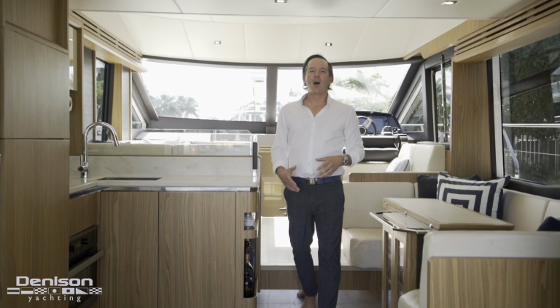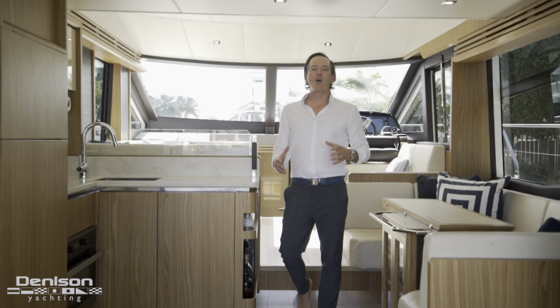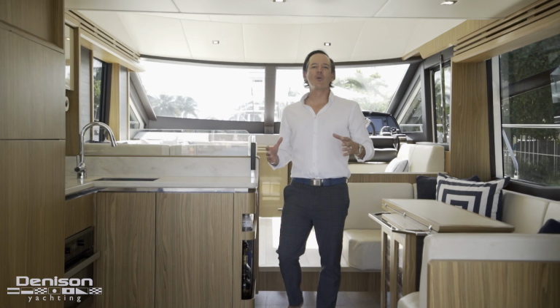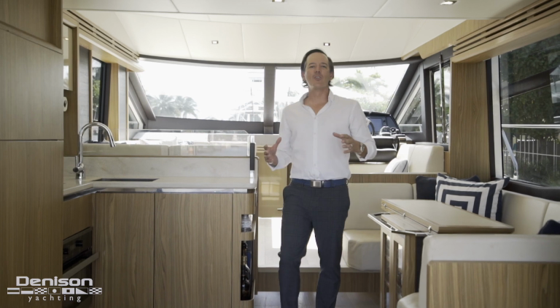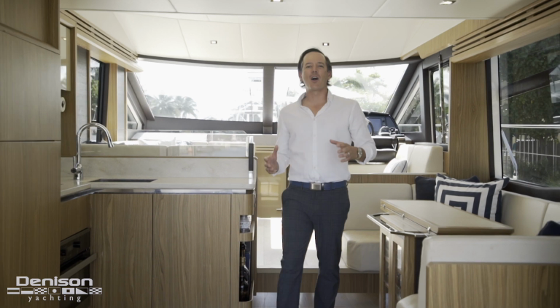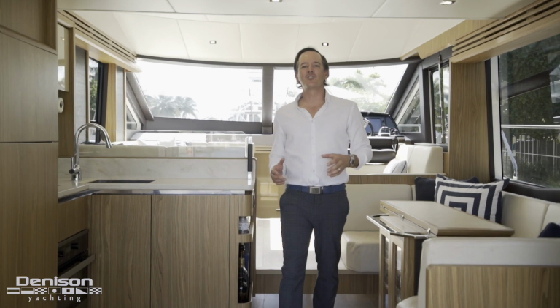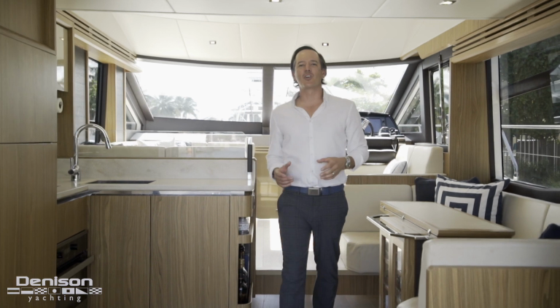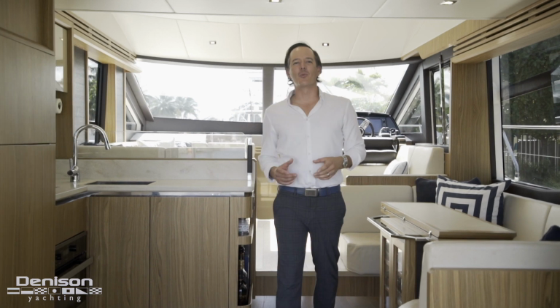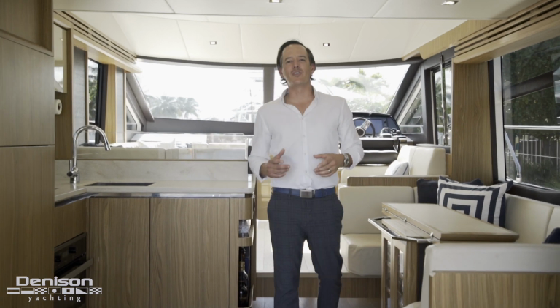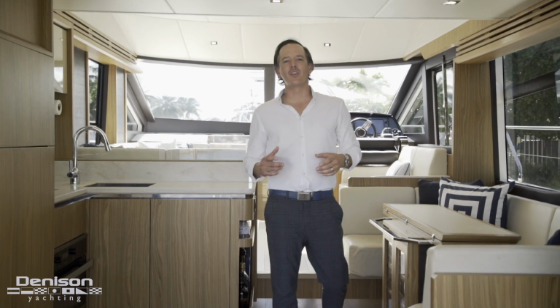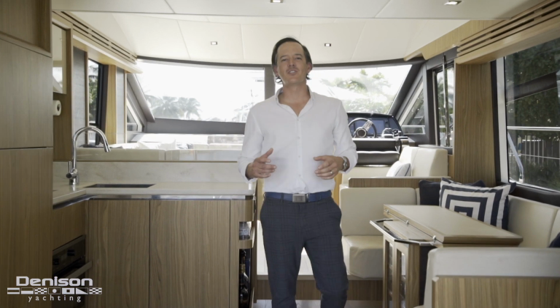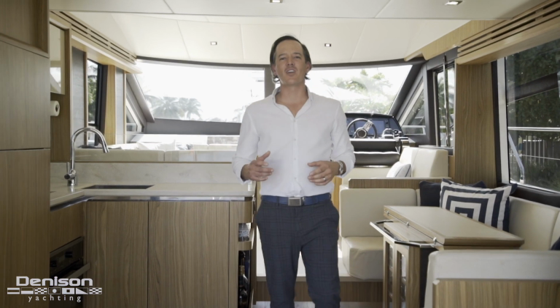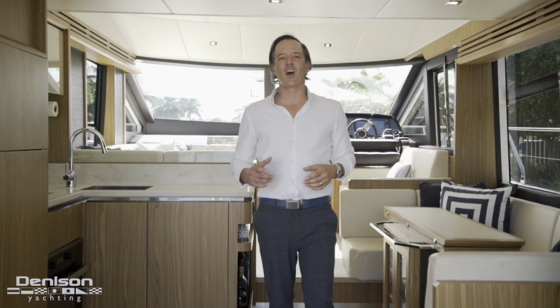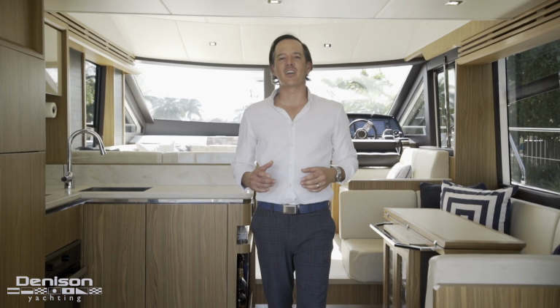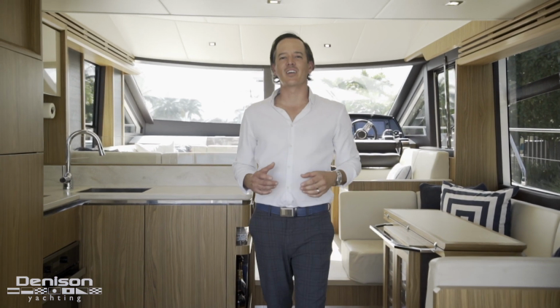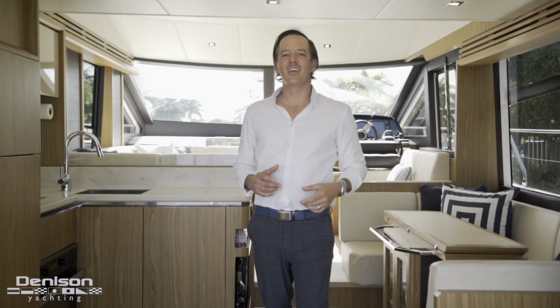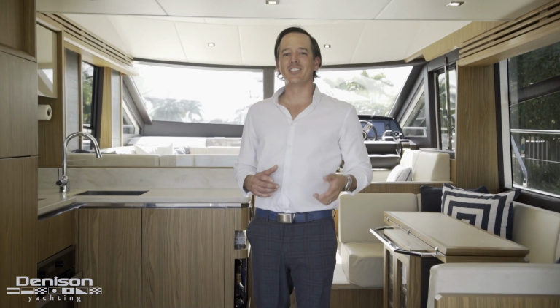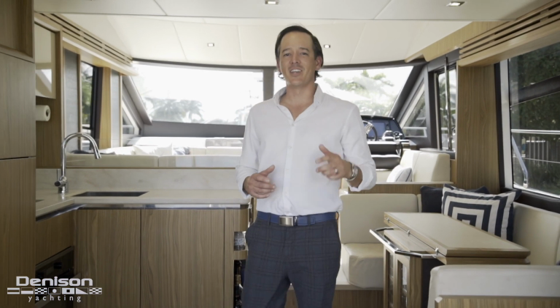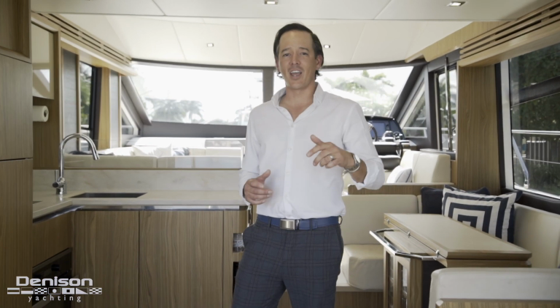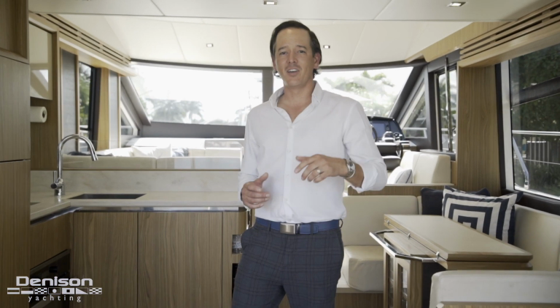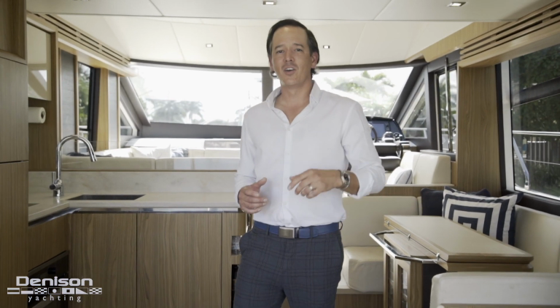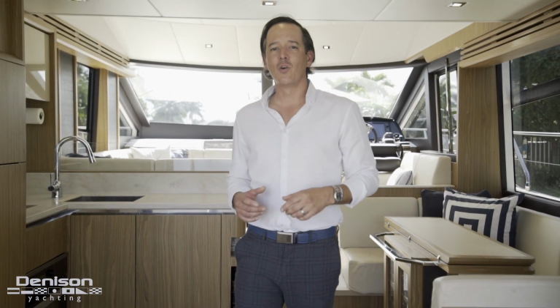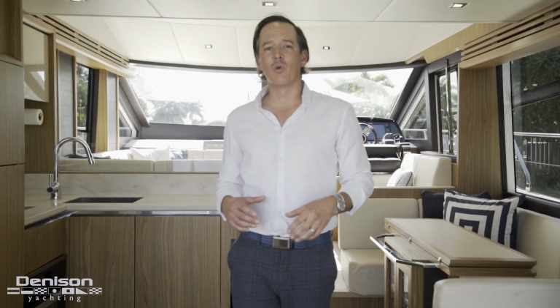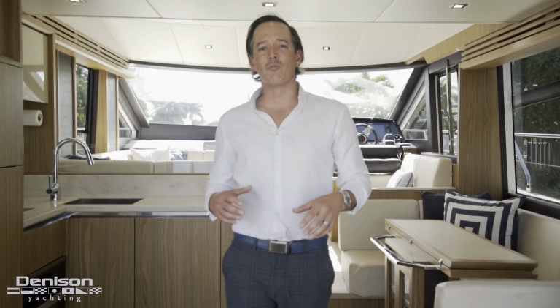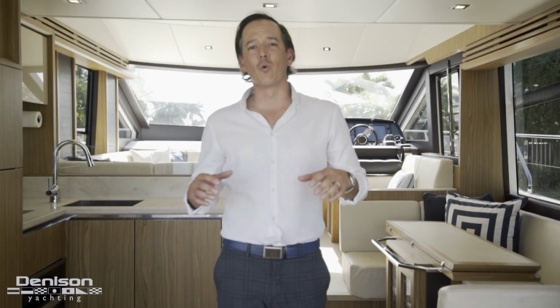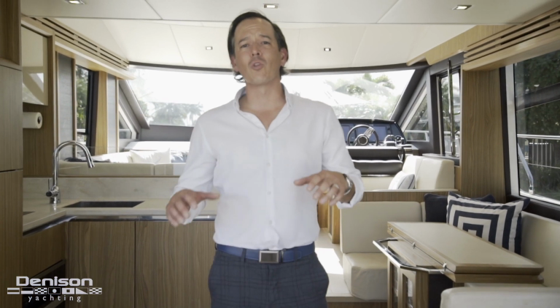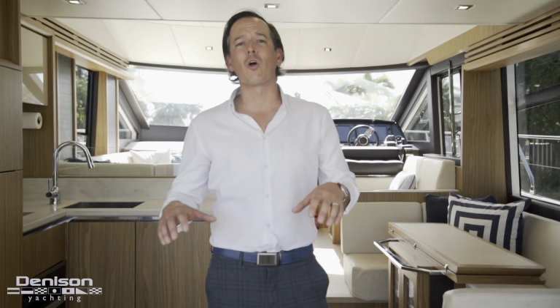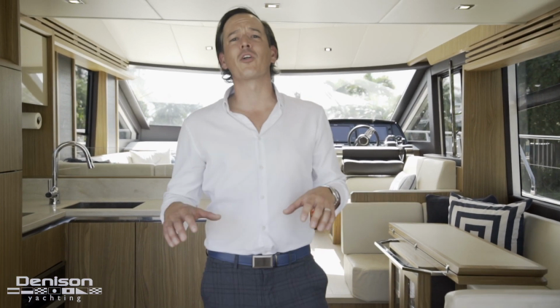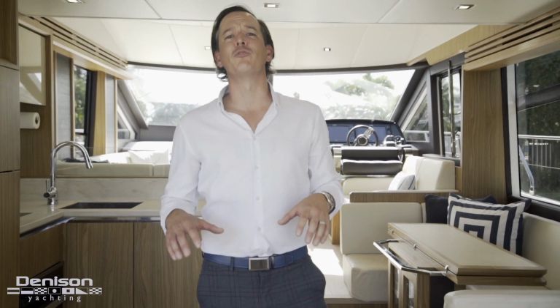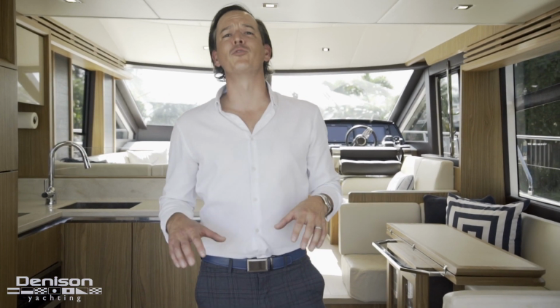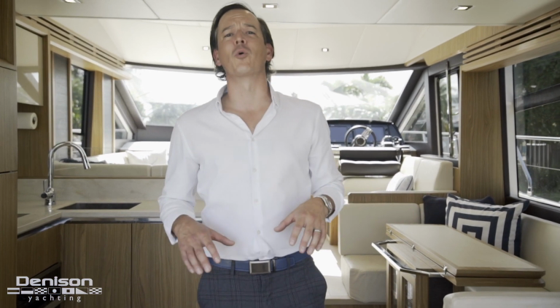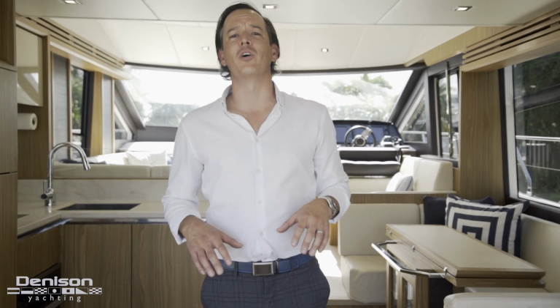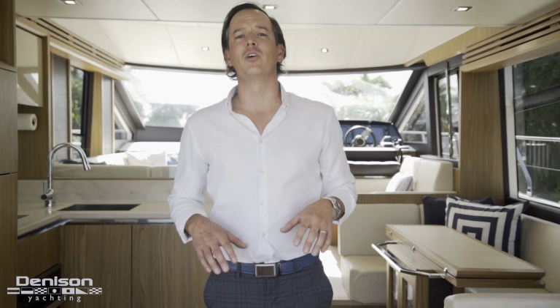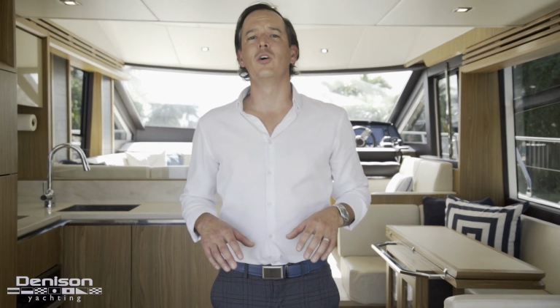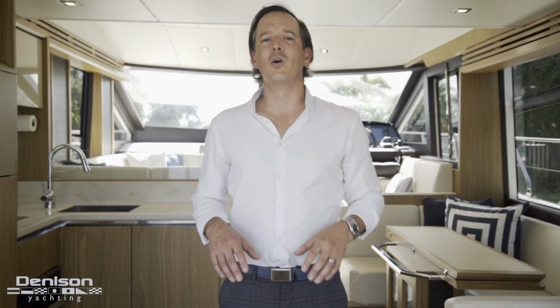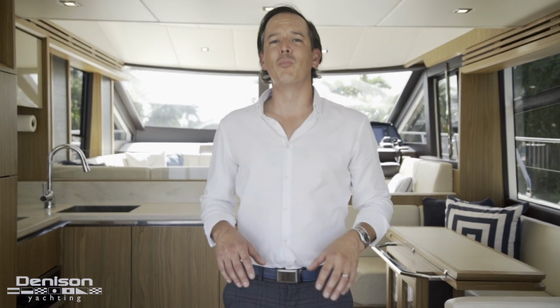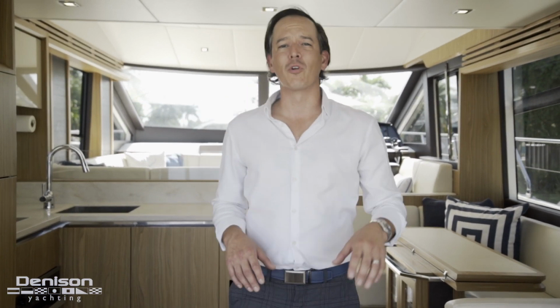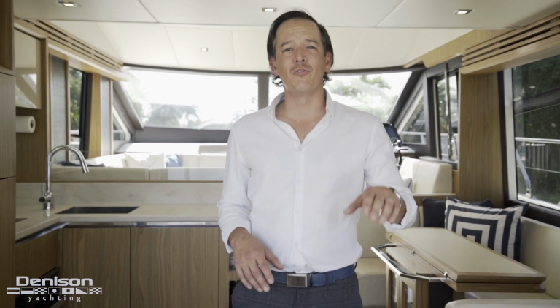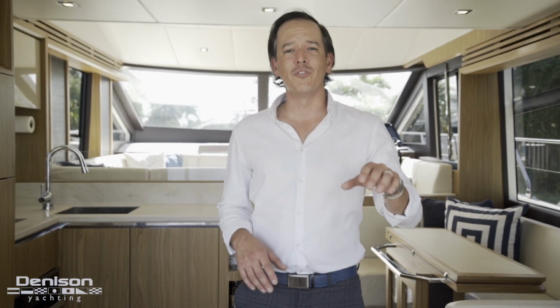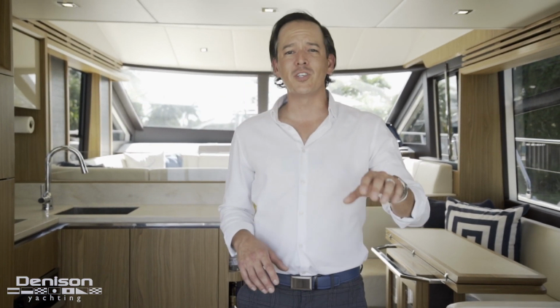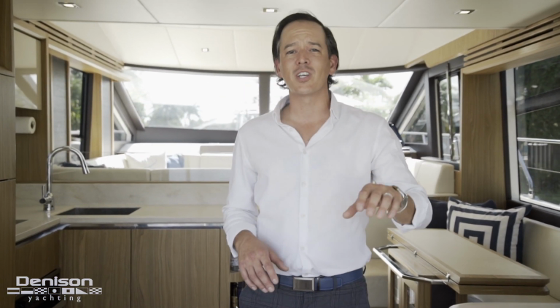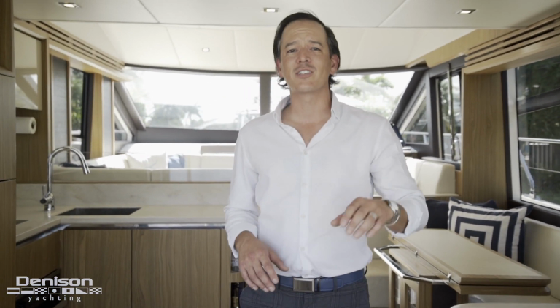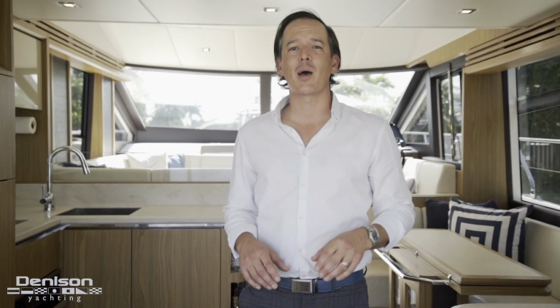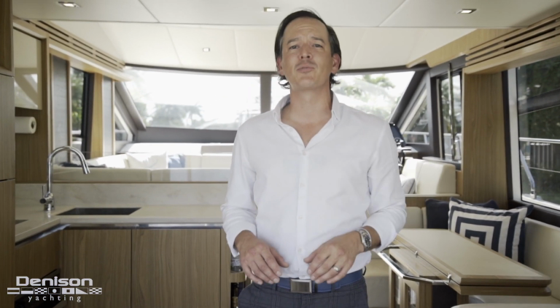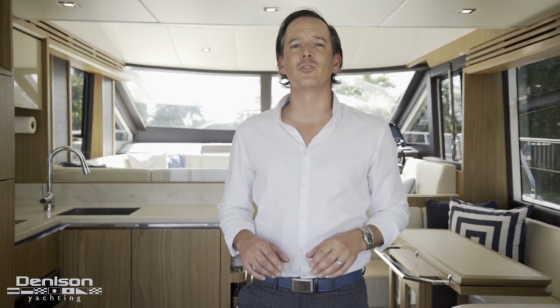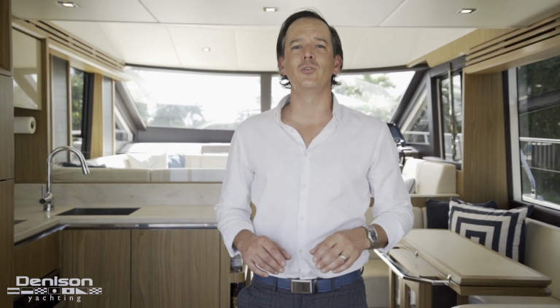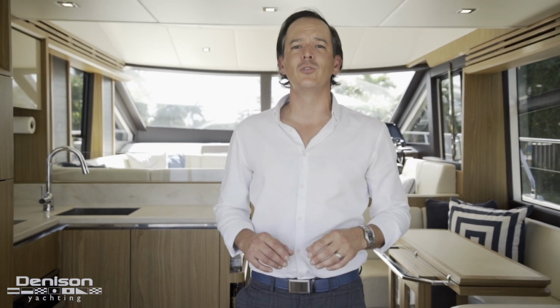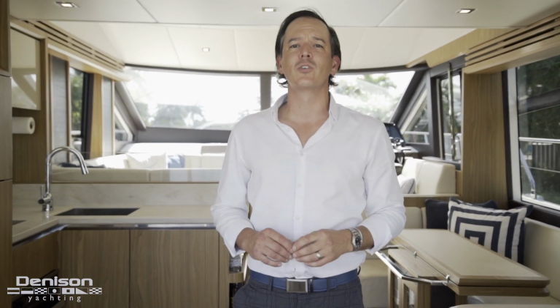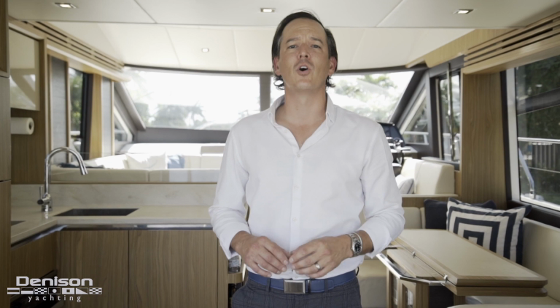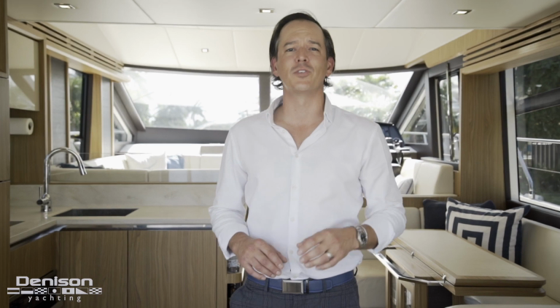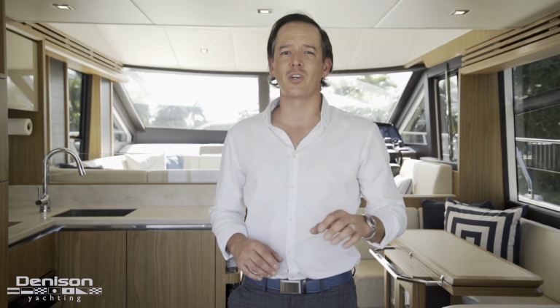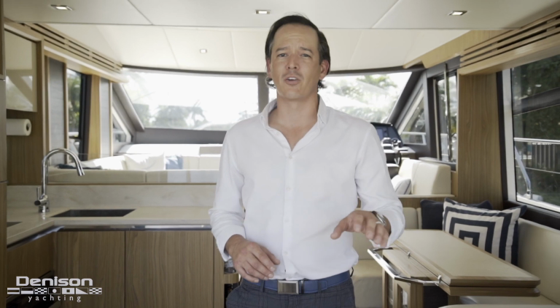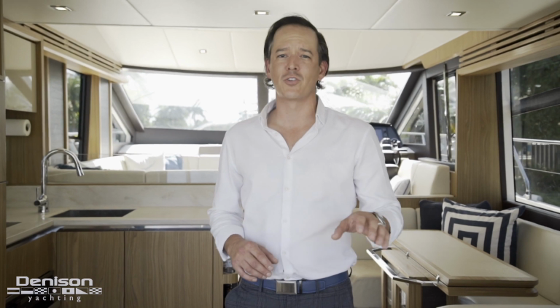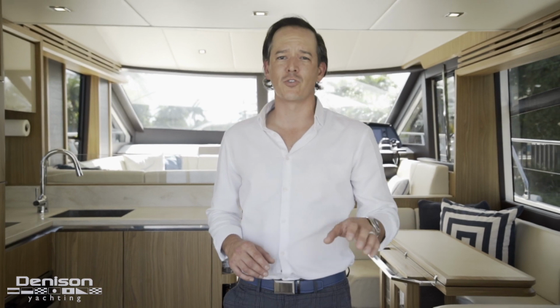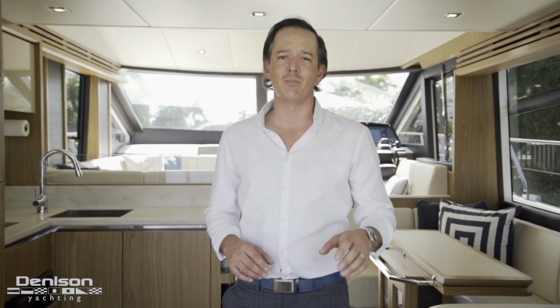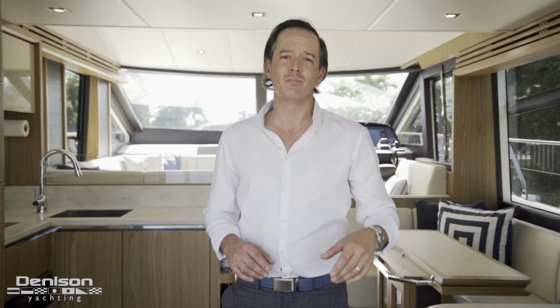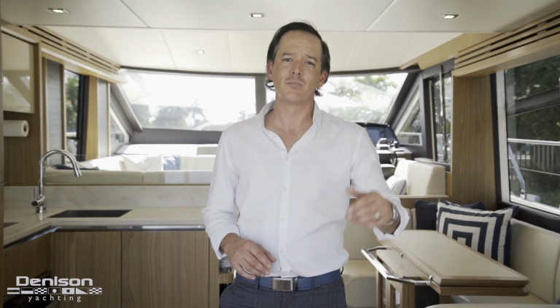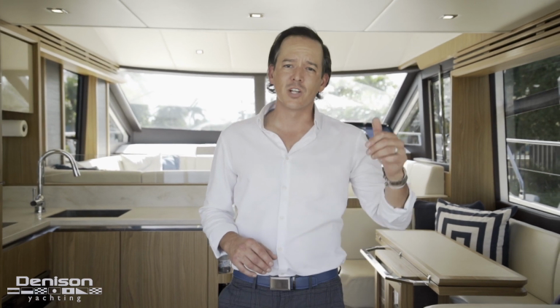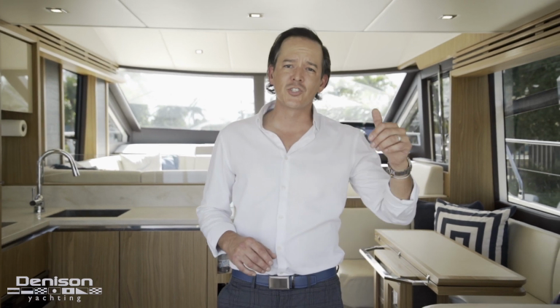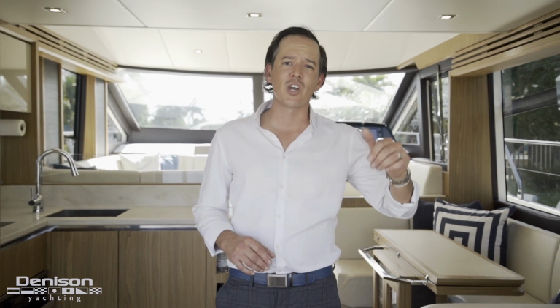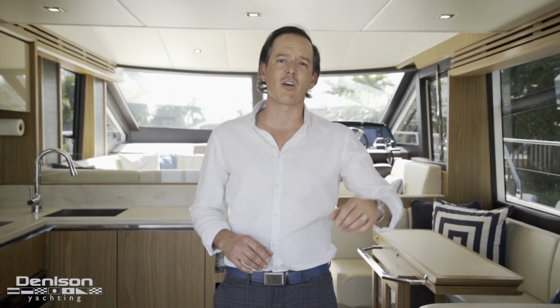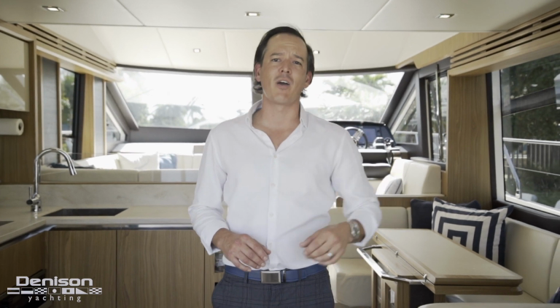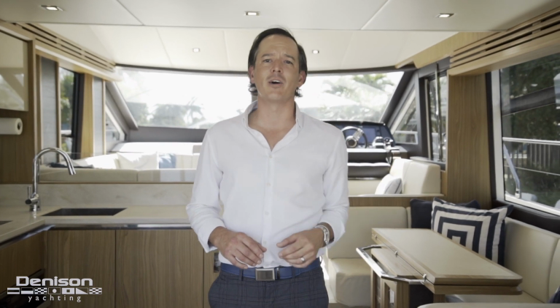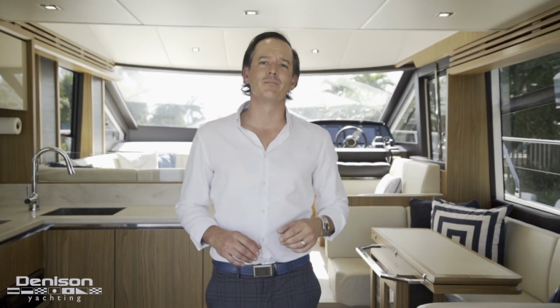I'm Will Knopfsinger with Denison Yachting and today we're in Fort Lauderdale, Florida aboard a 56 Absolute called Dare to Dream. Let's check her out.